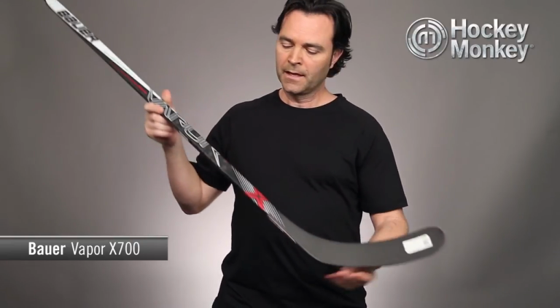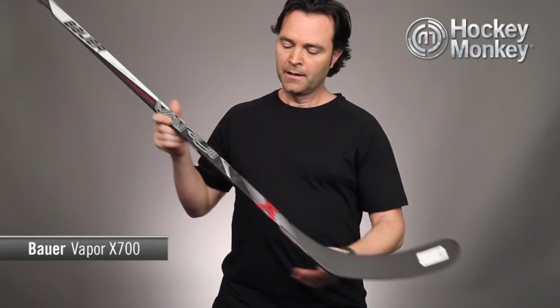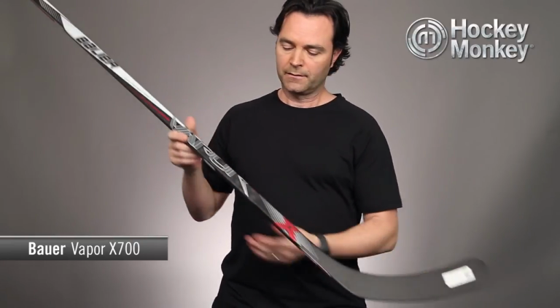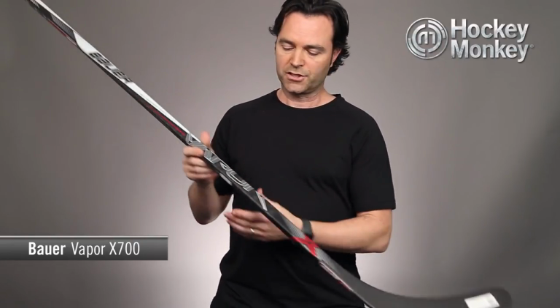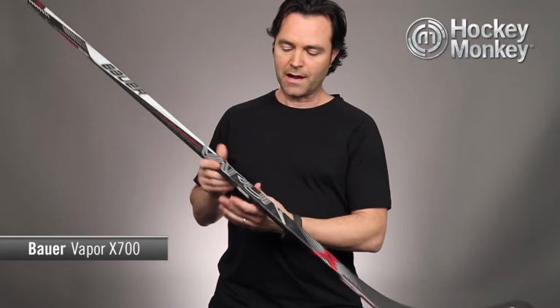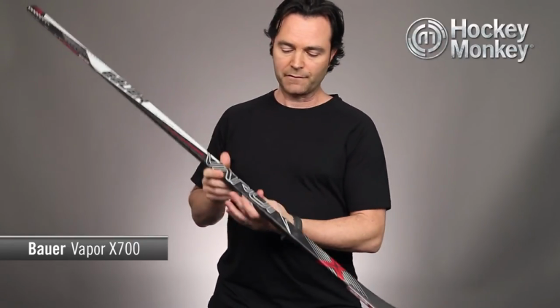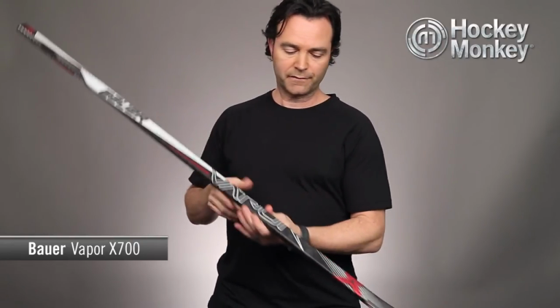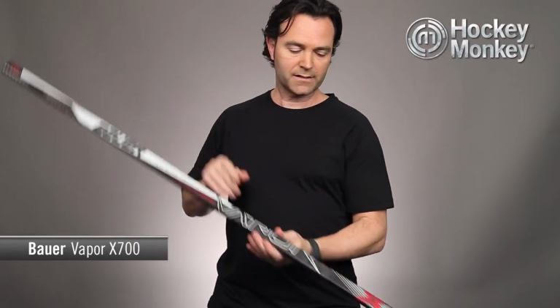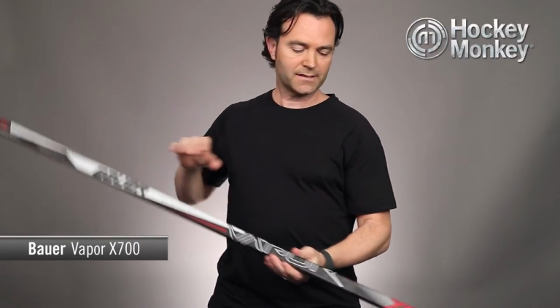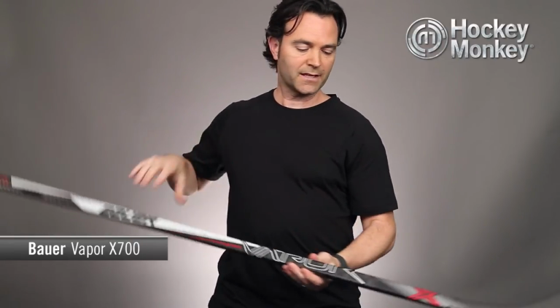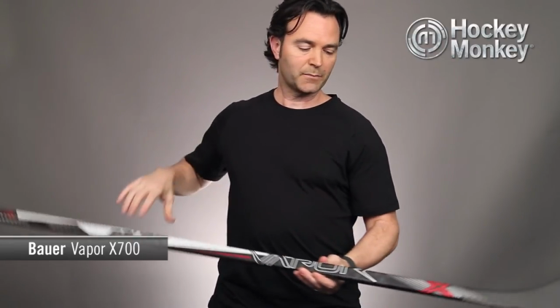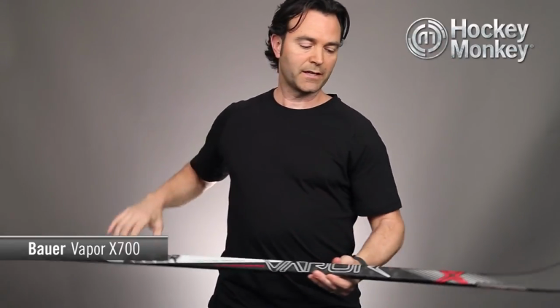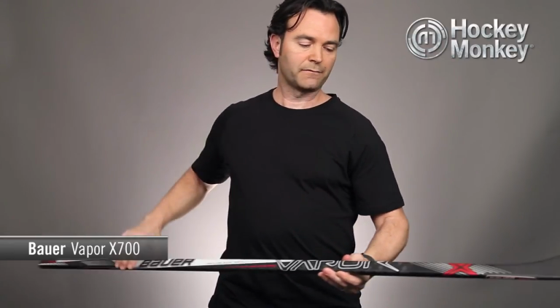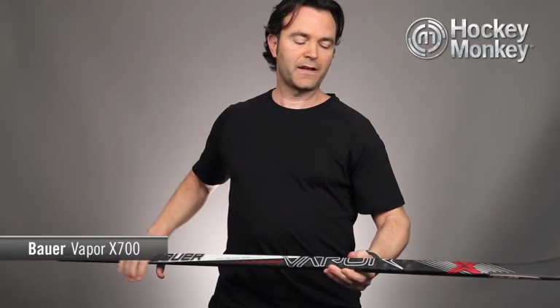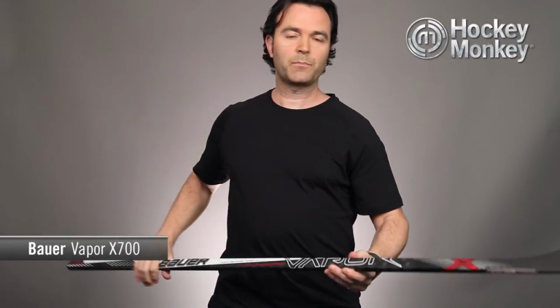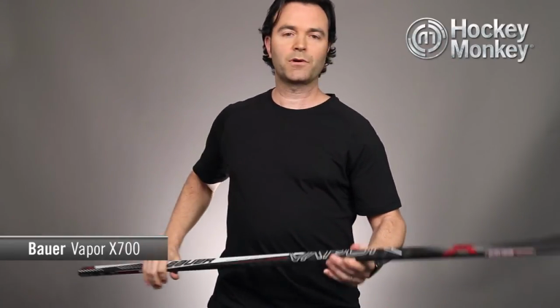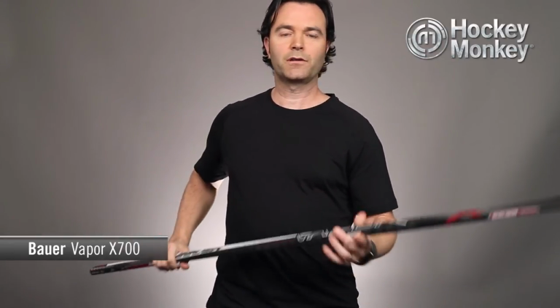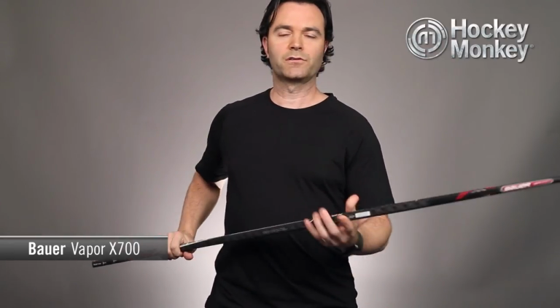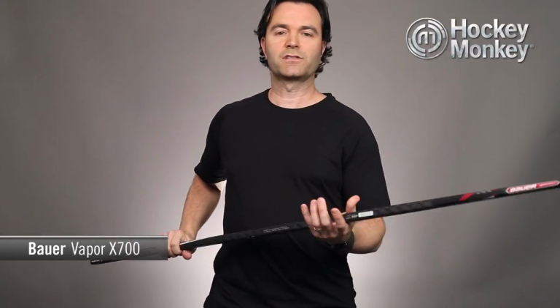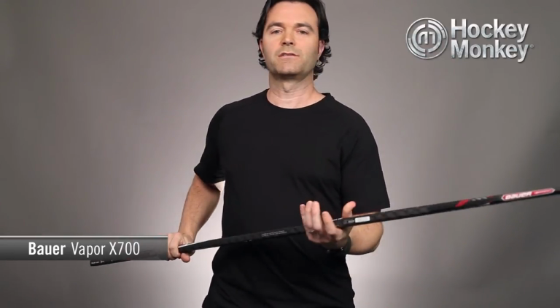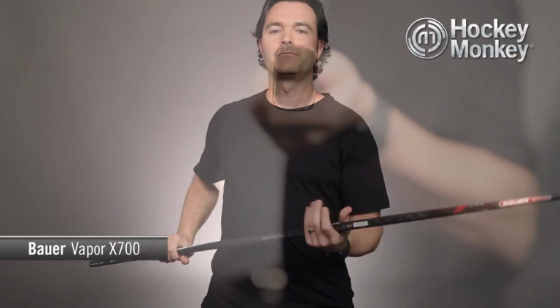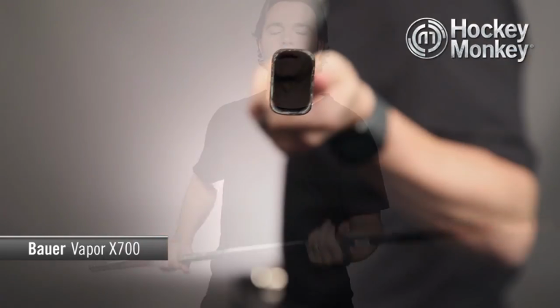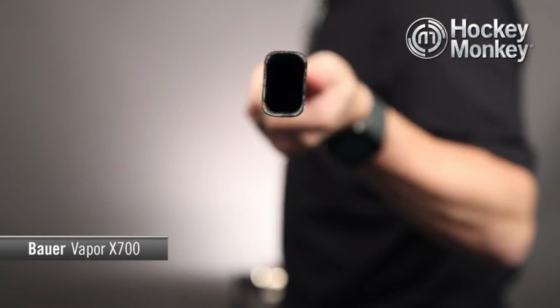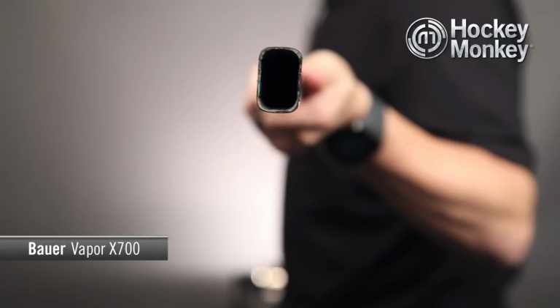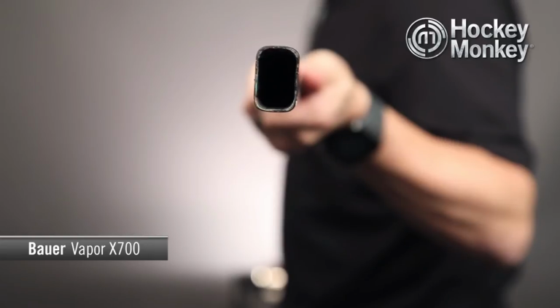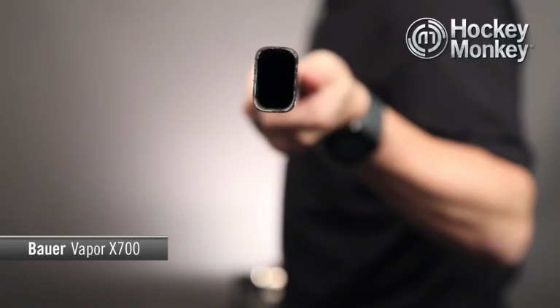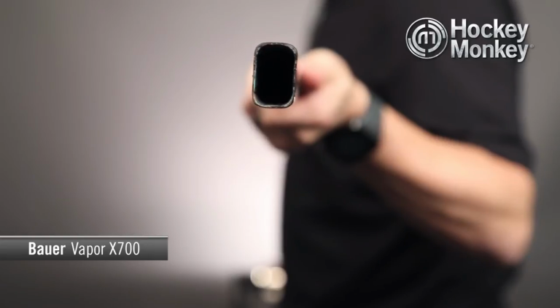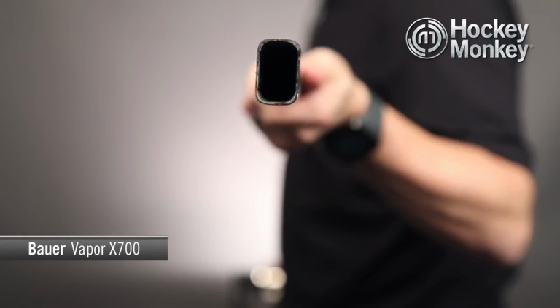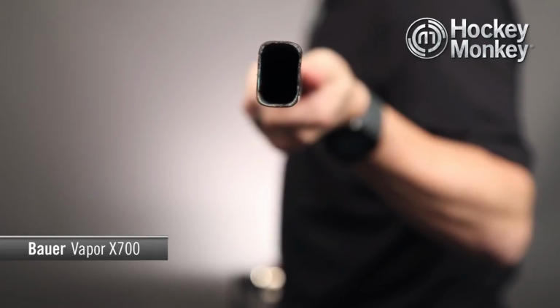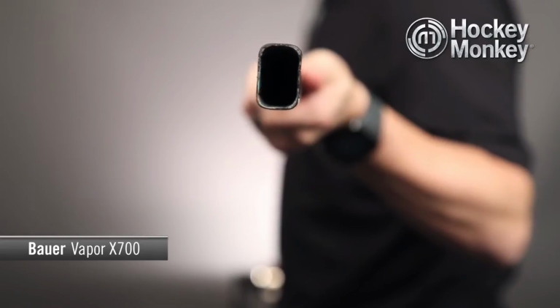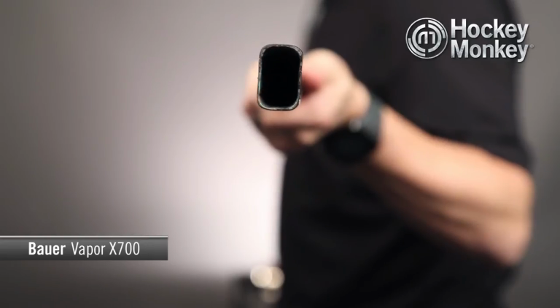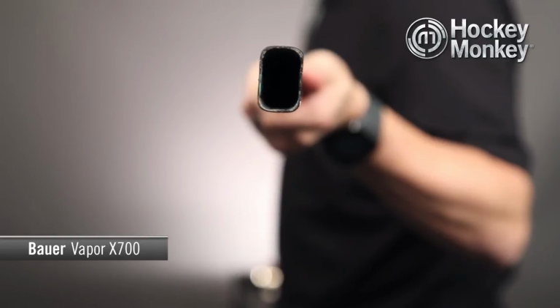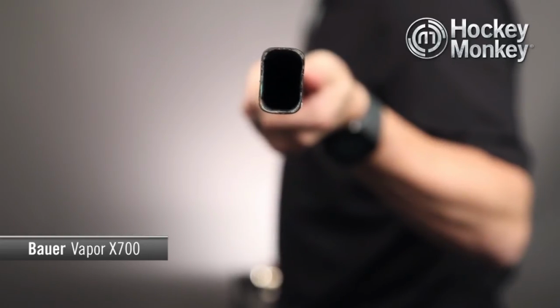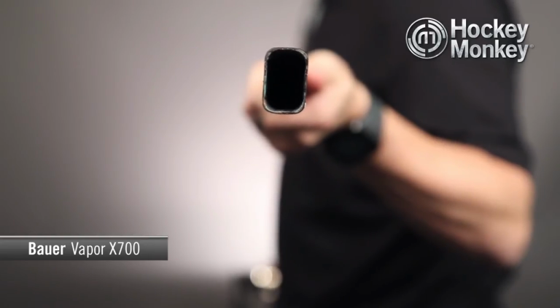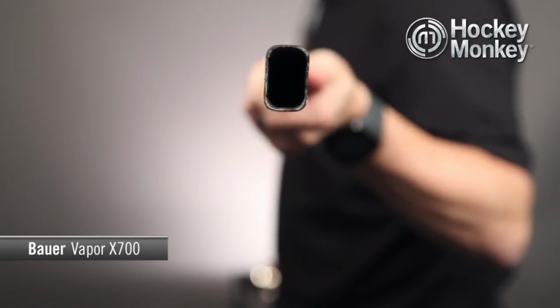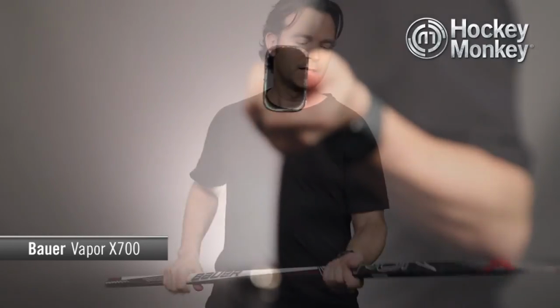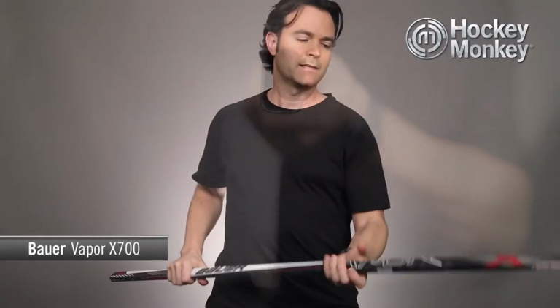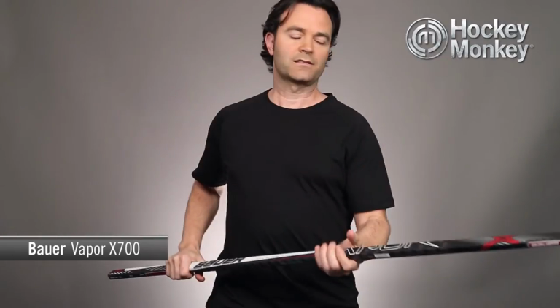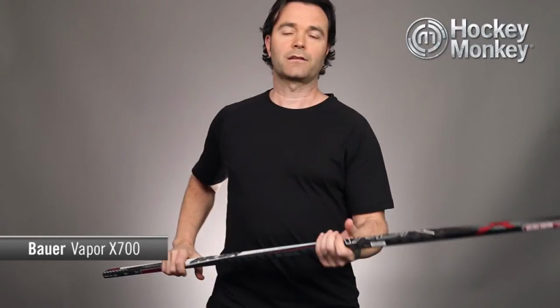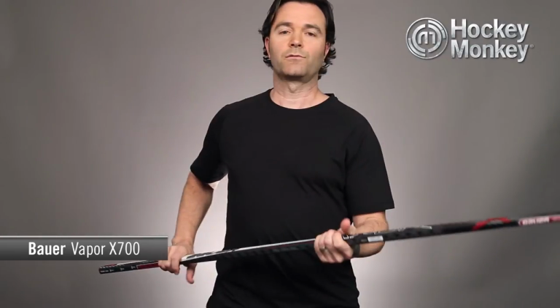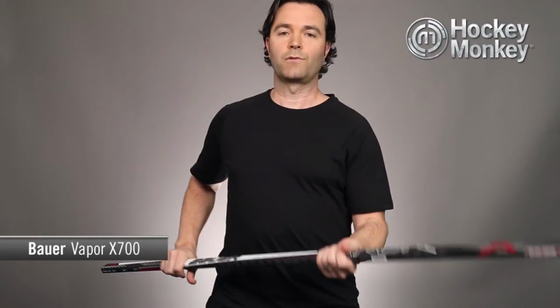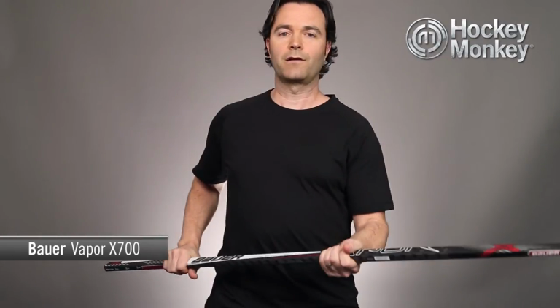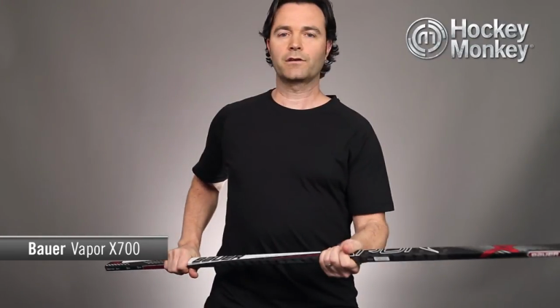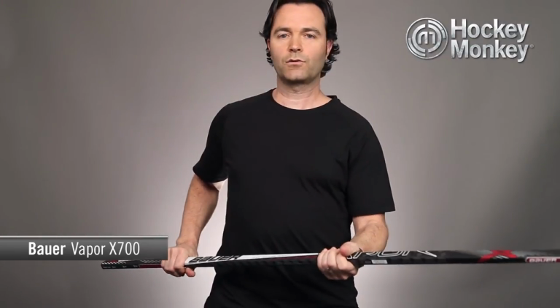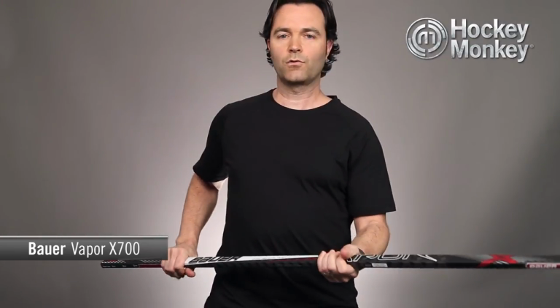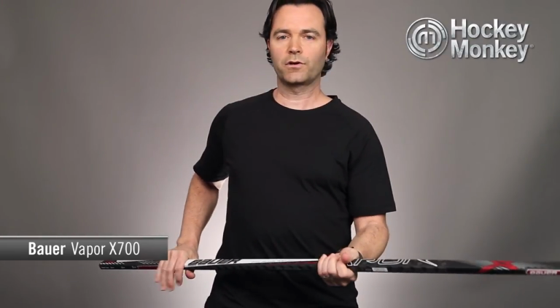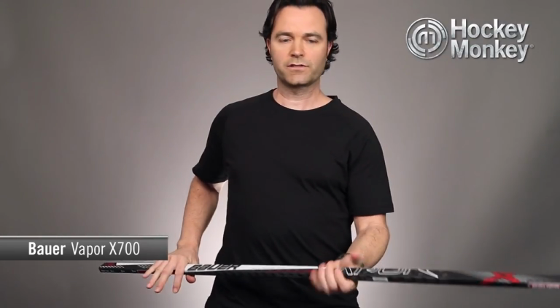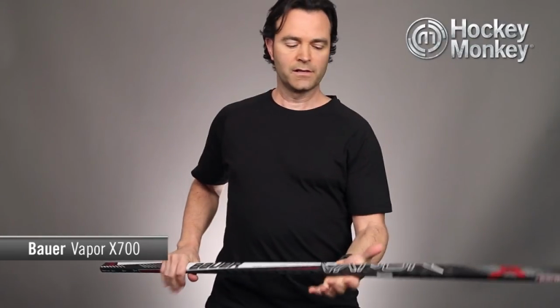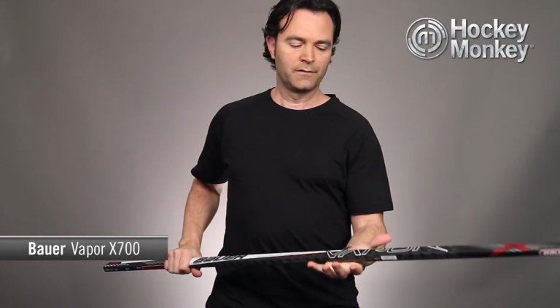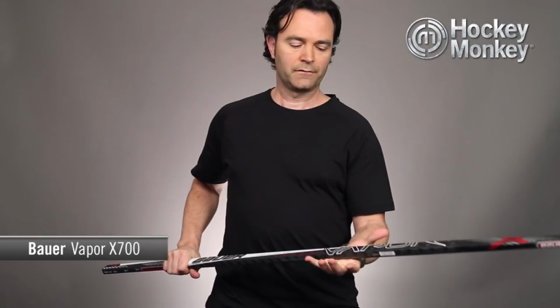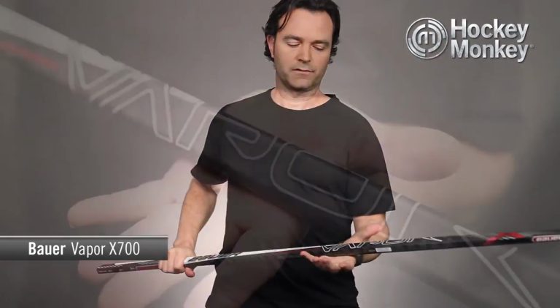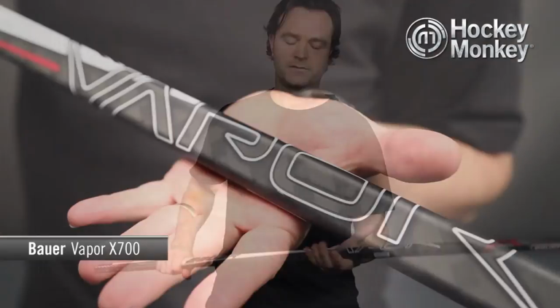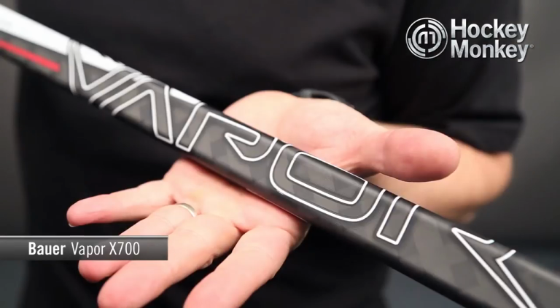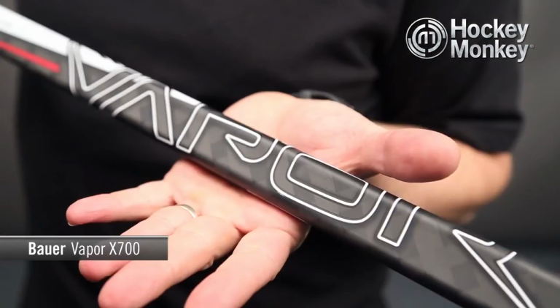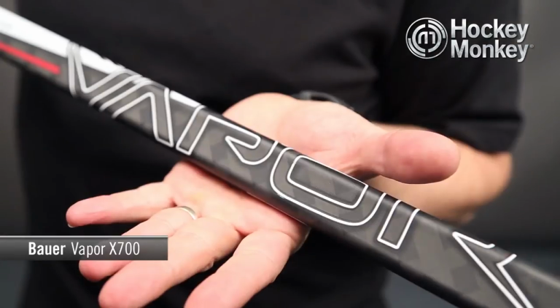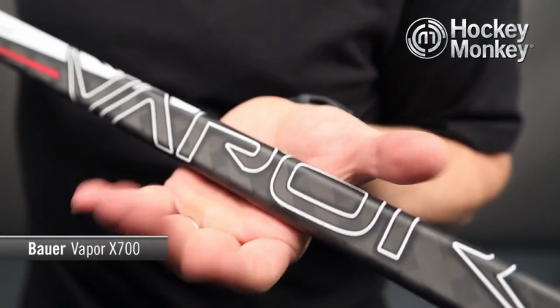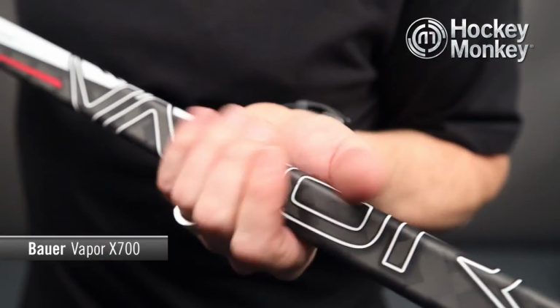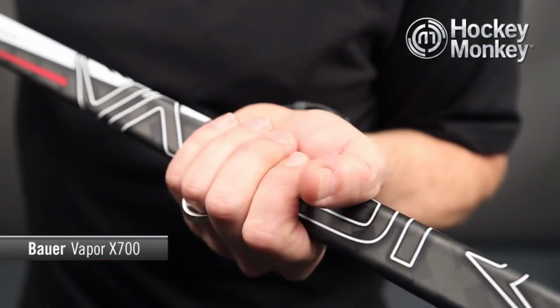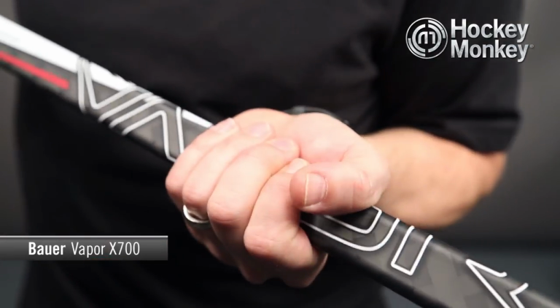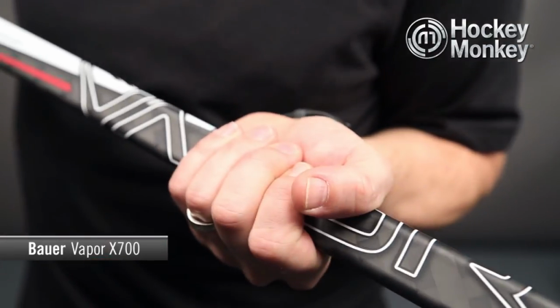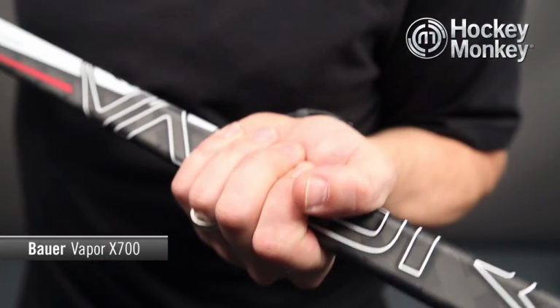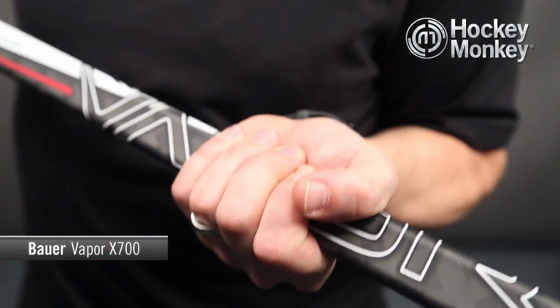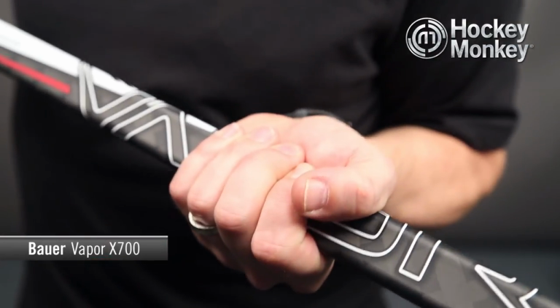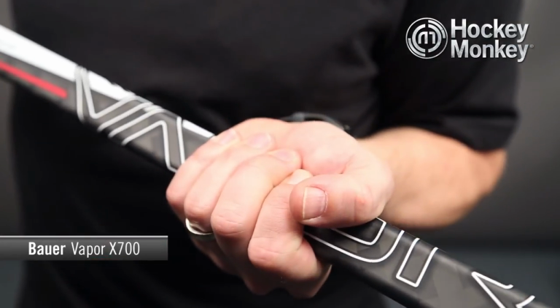The shaft of this stick, being a Vapor, uses the MicroFeel 2 shaft. It's got the rounded corners and feels nice and comfortable in your hands.